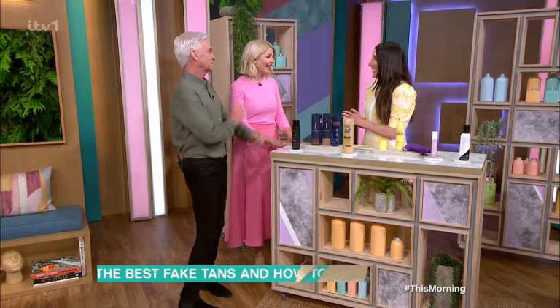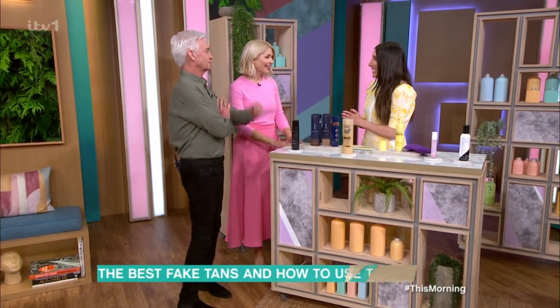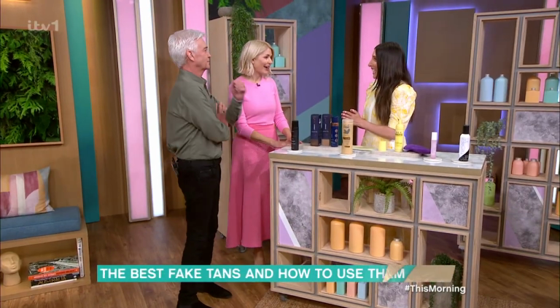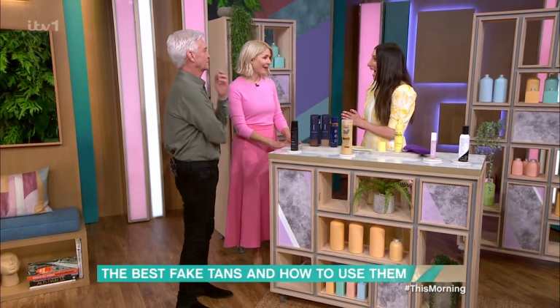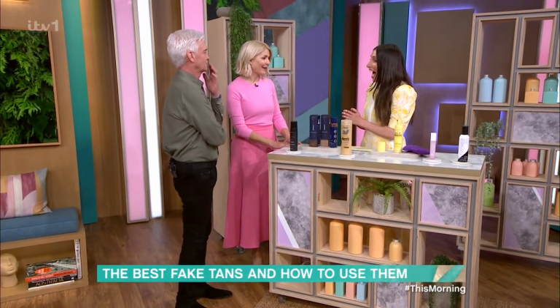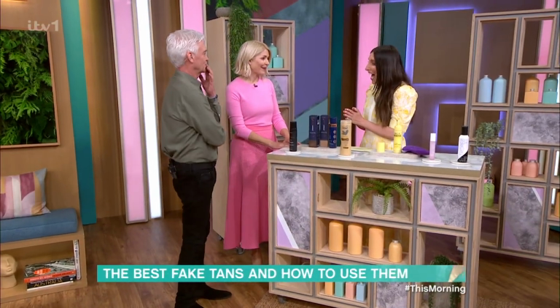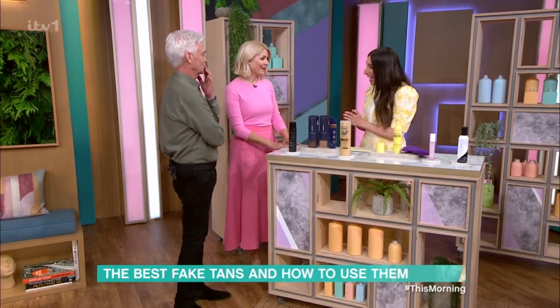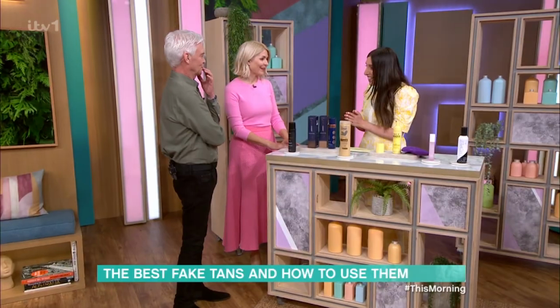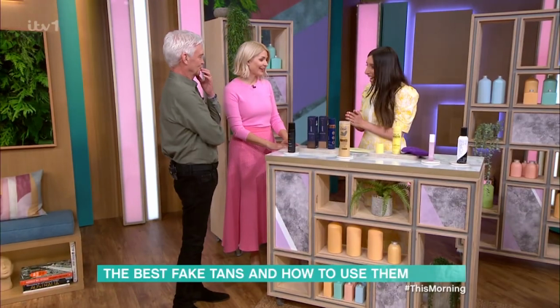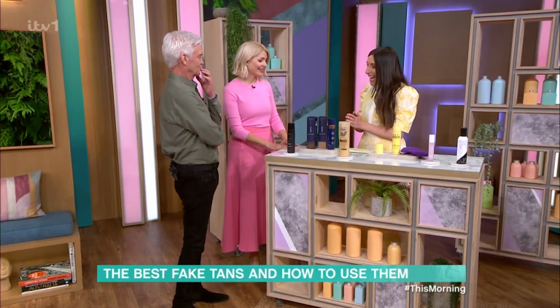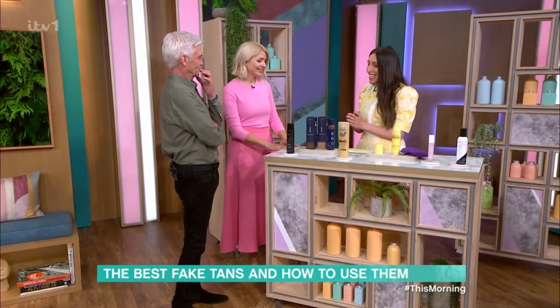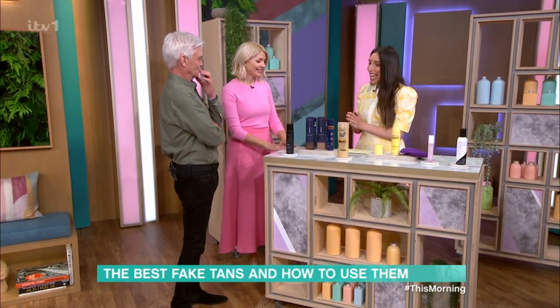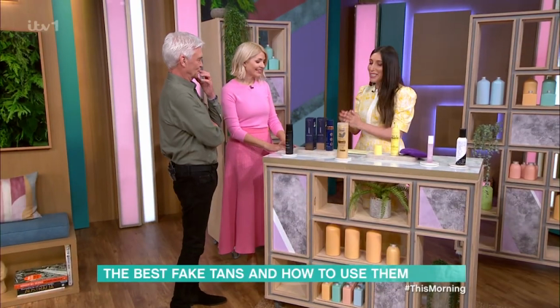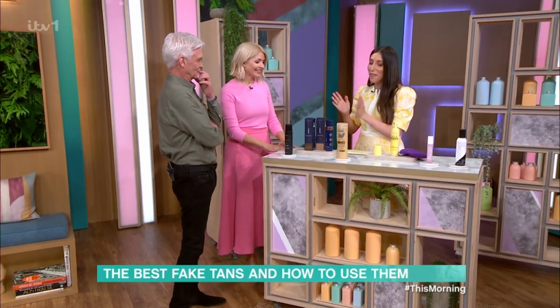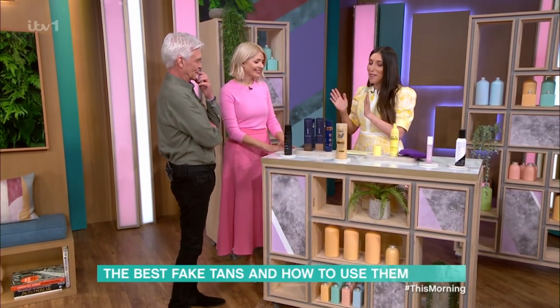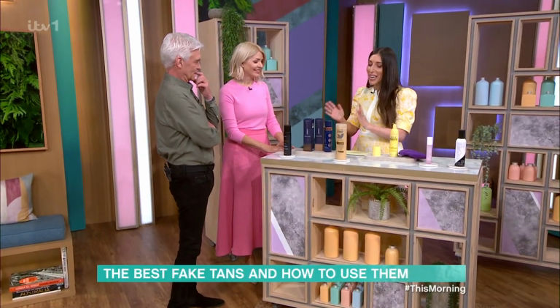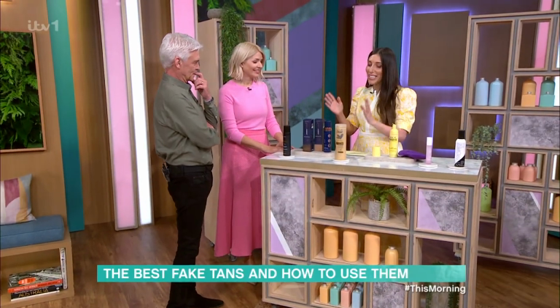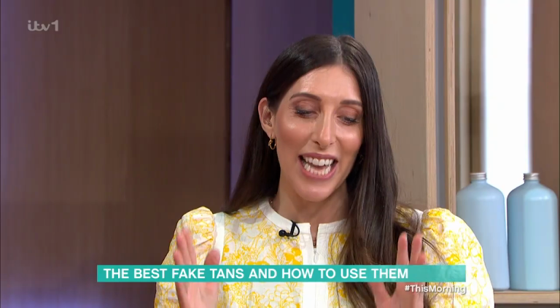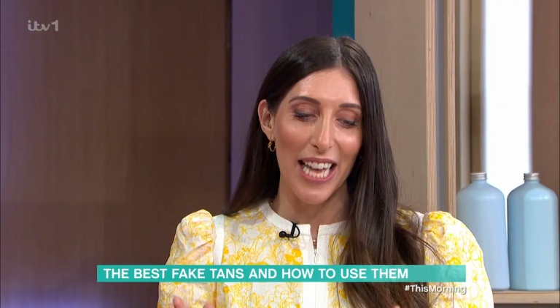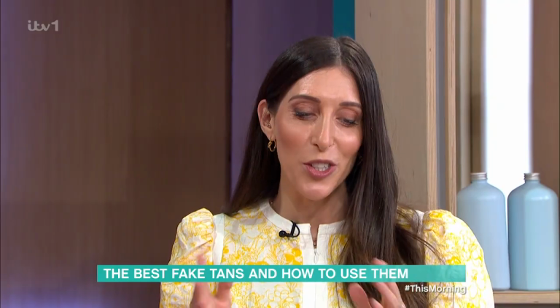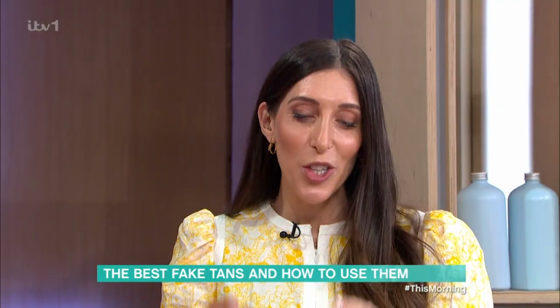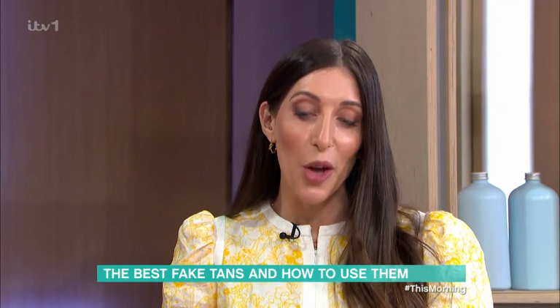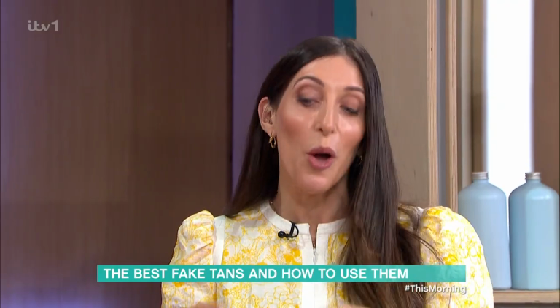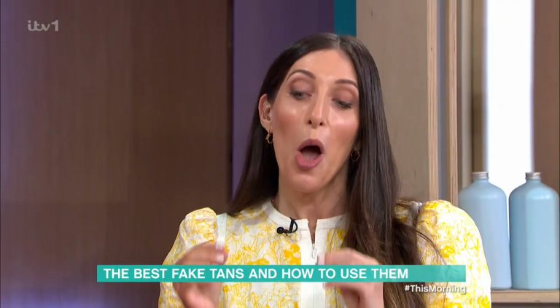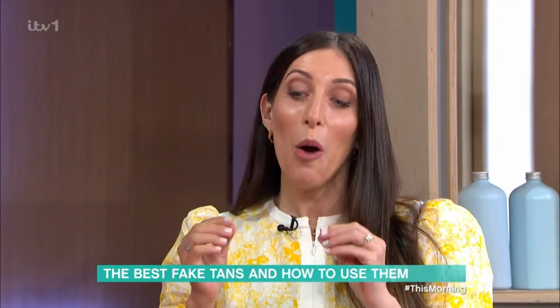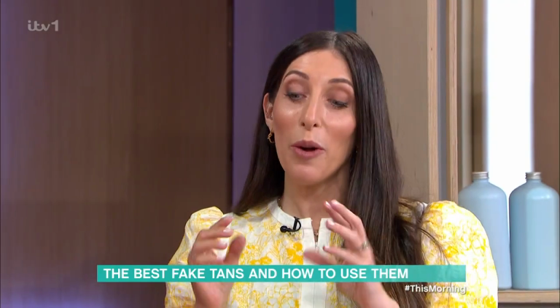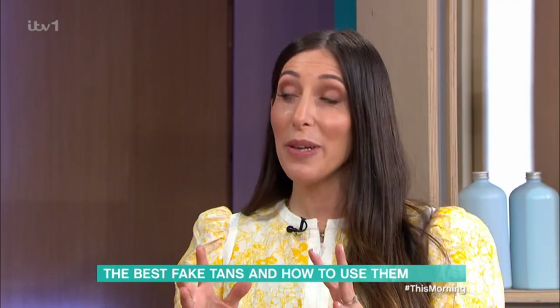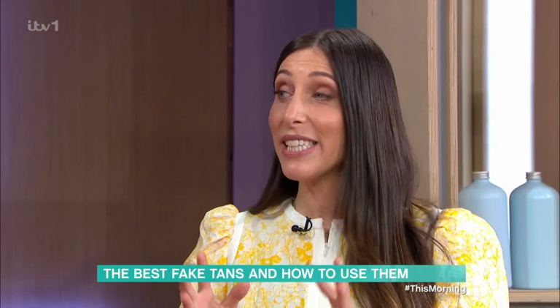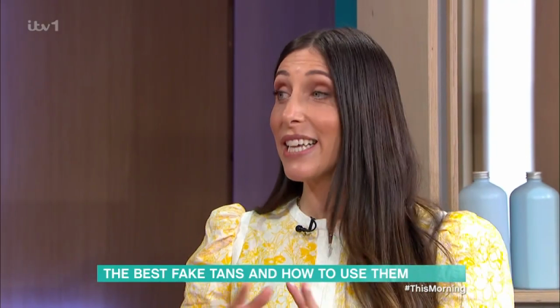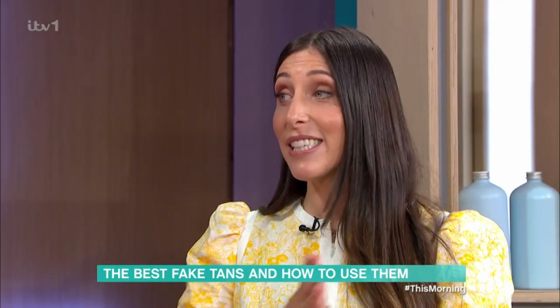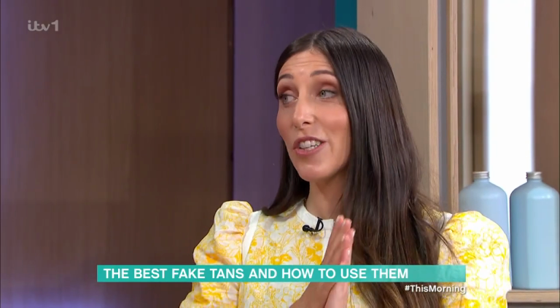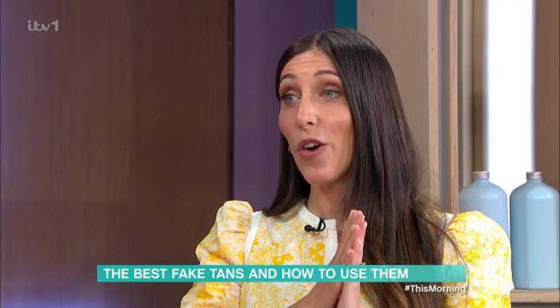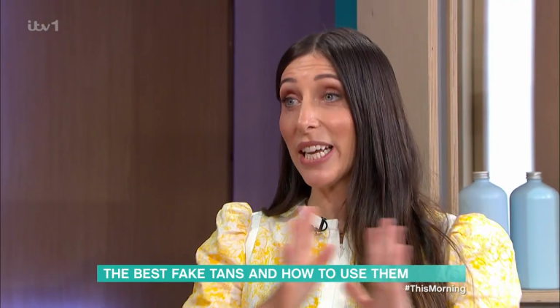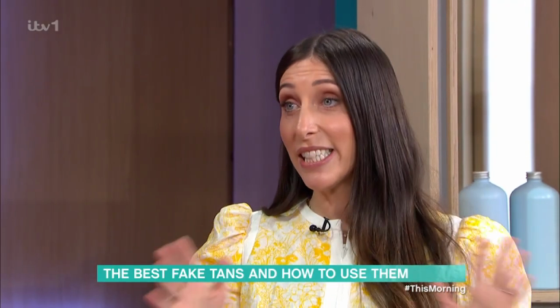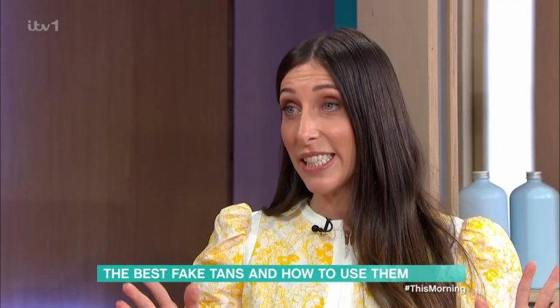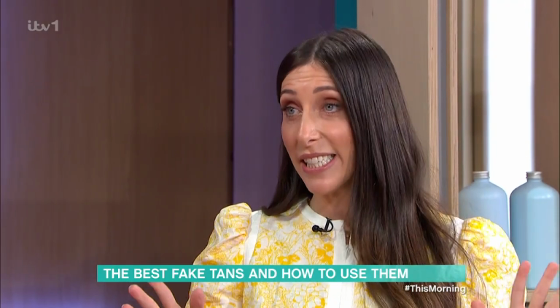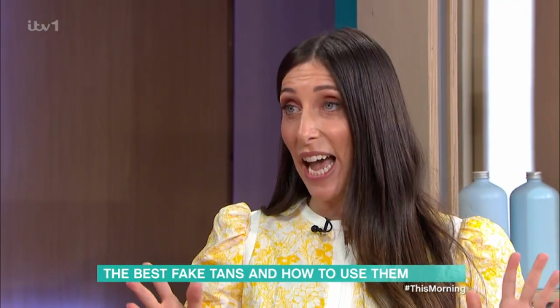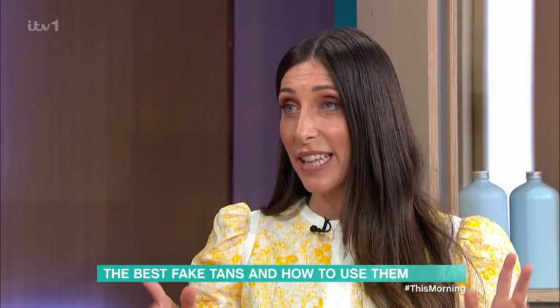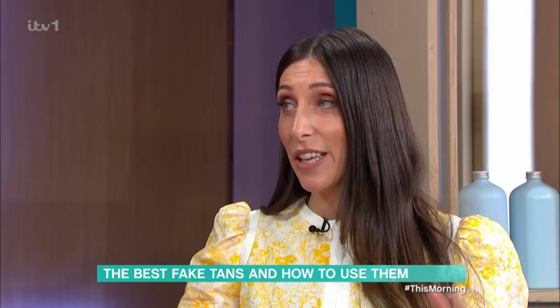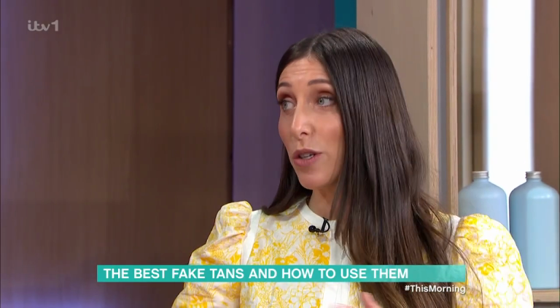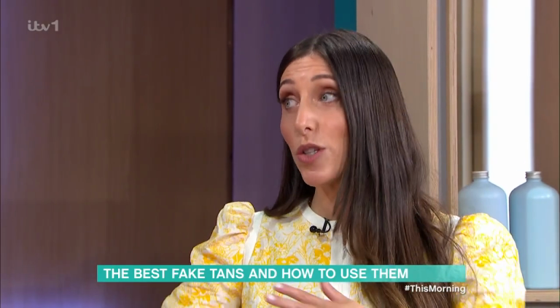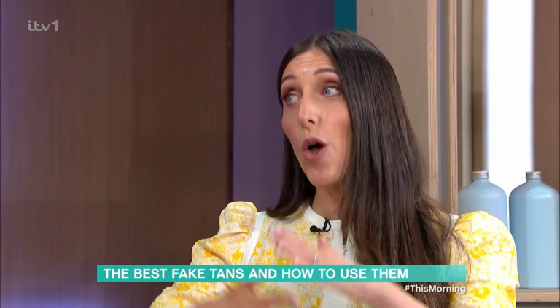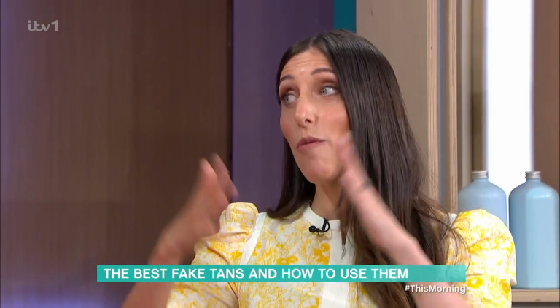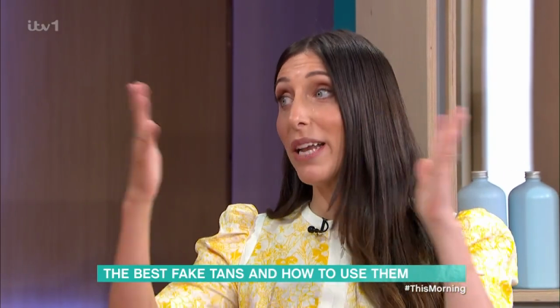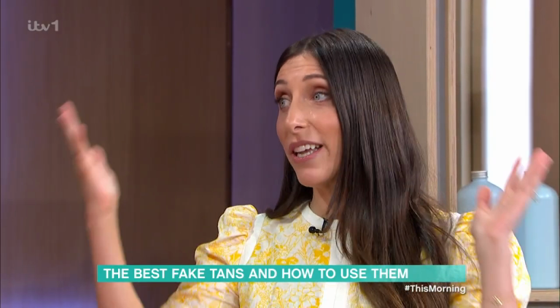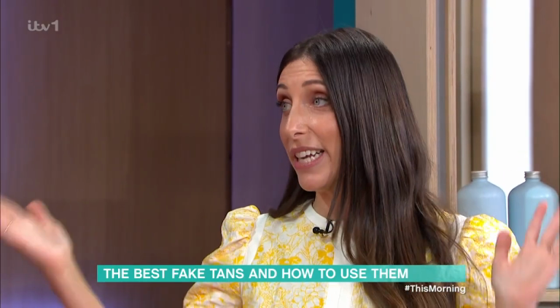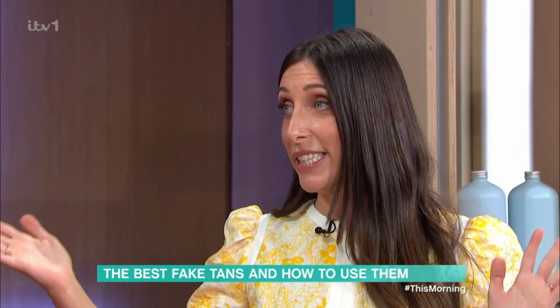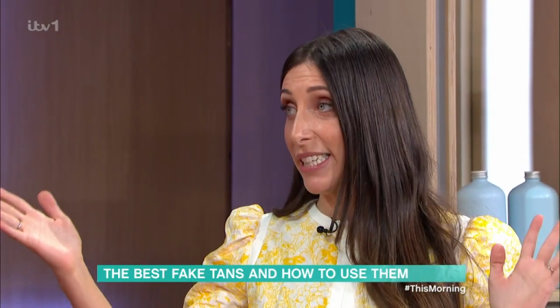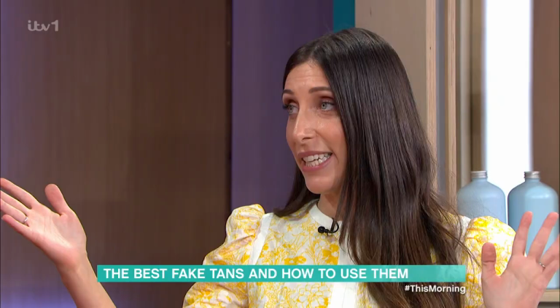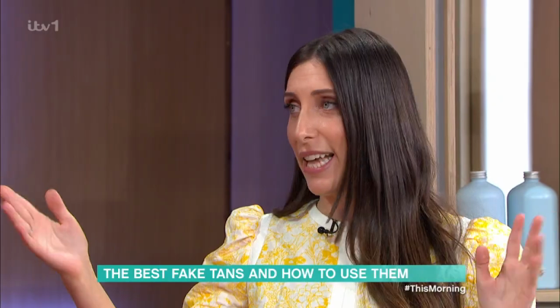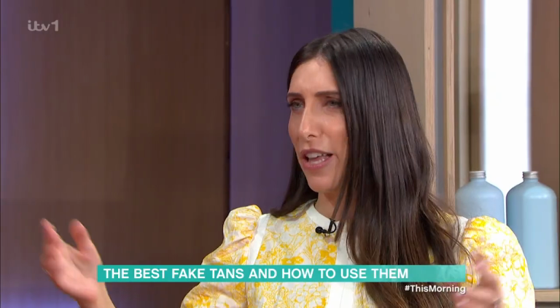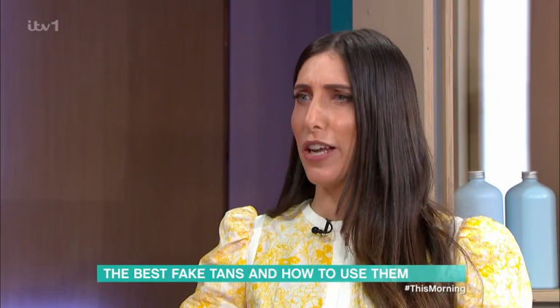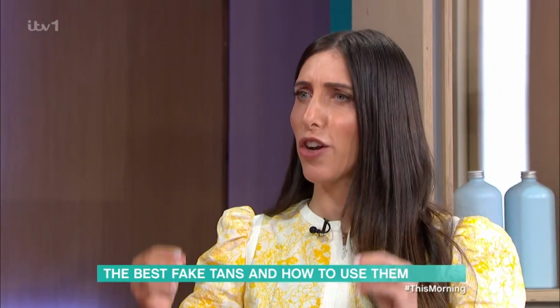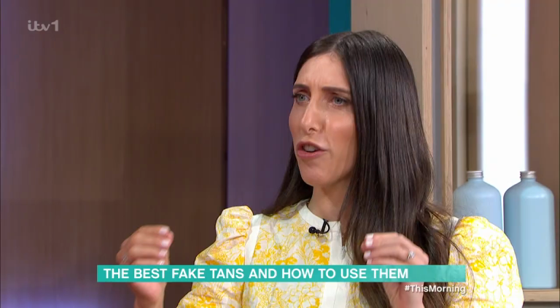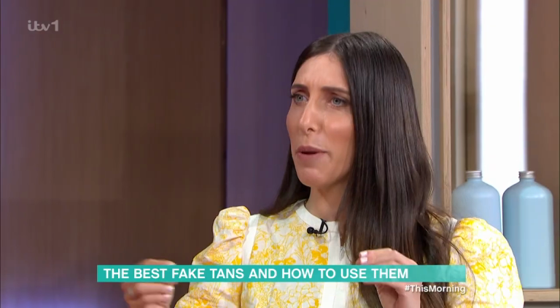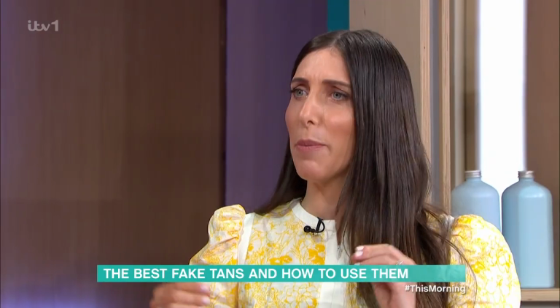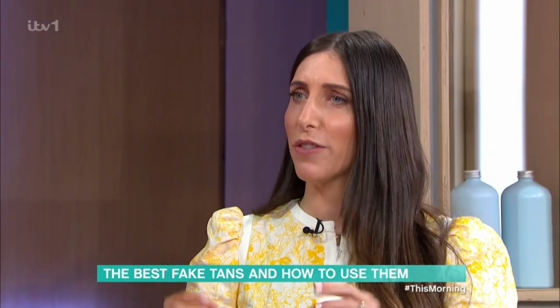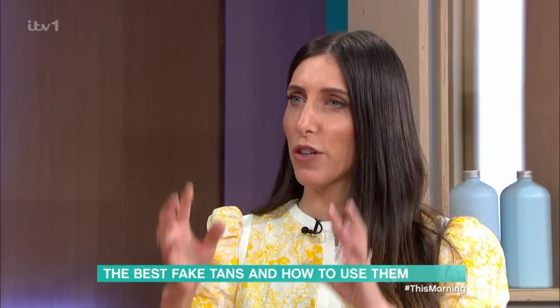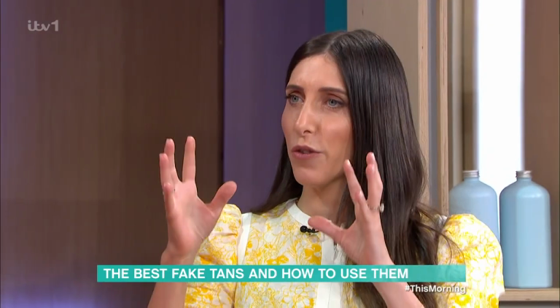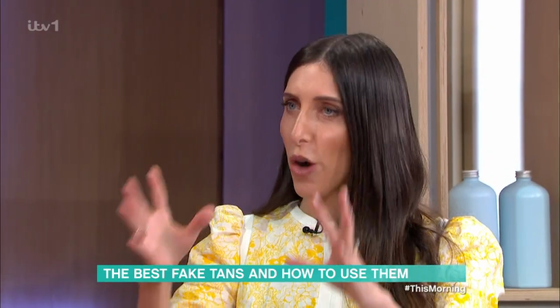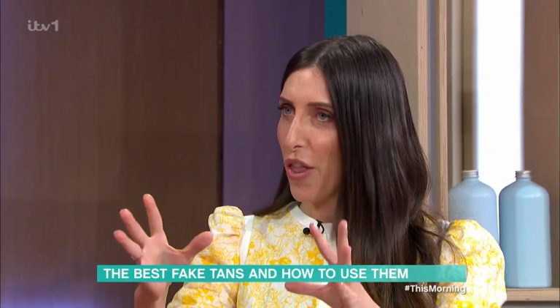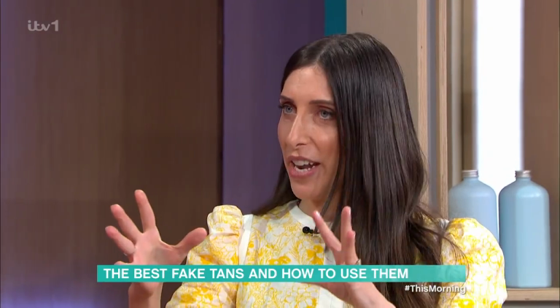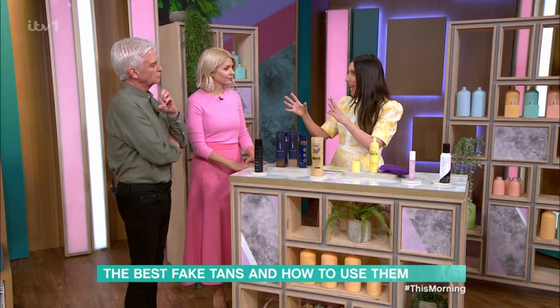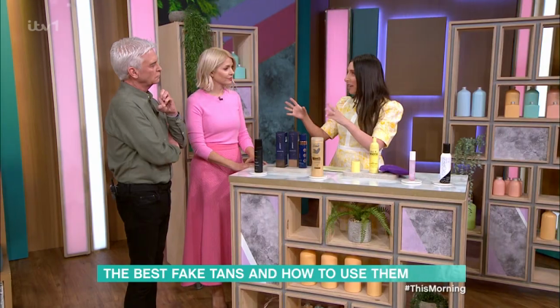Hello. Hi there. These are not instant tans — there are so many good instant tans and a lot of people have sort of got that nailed.